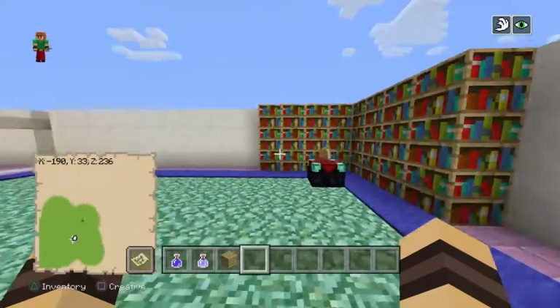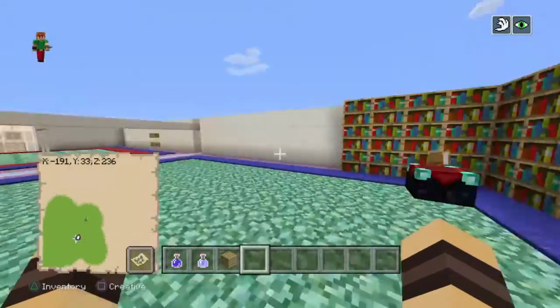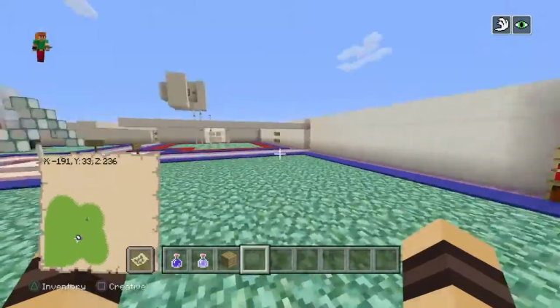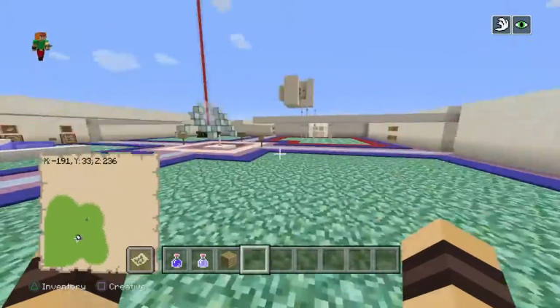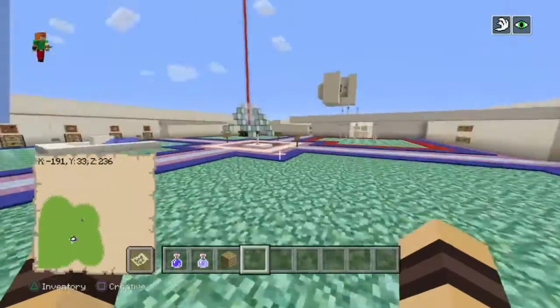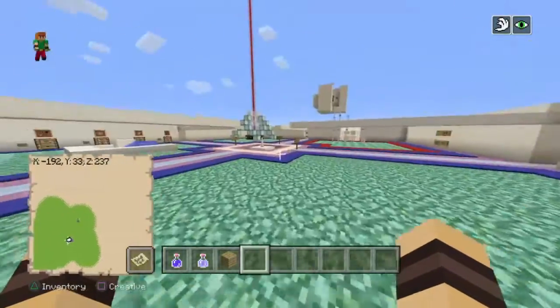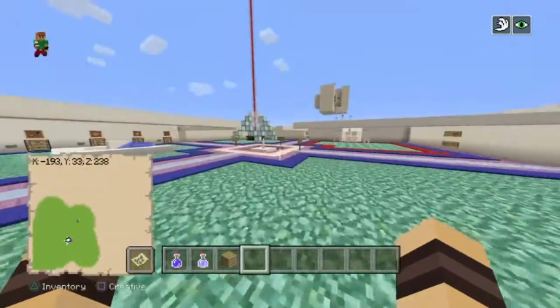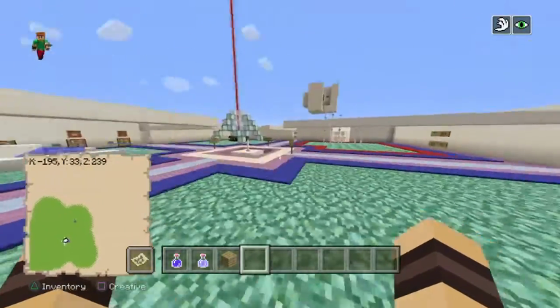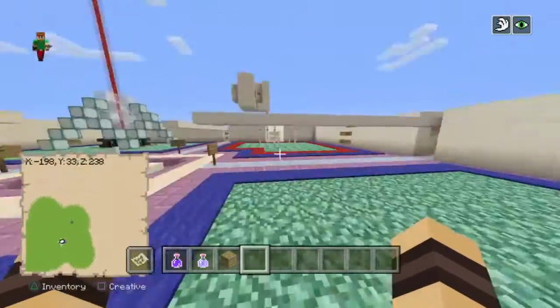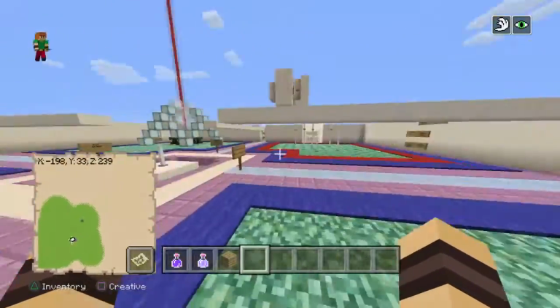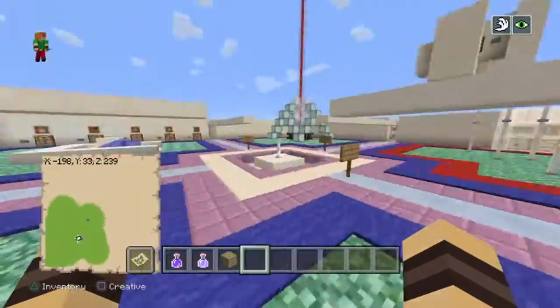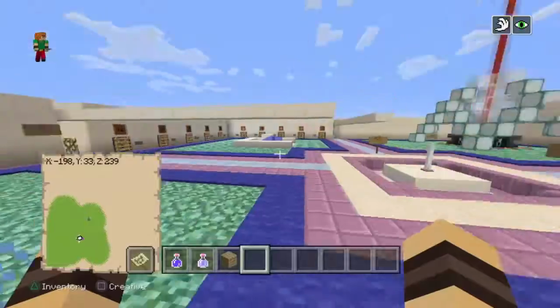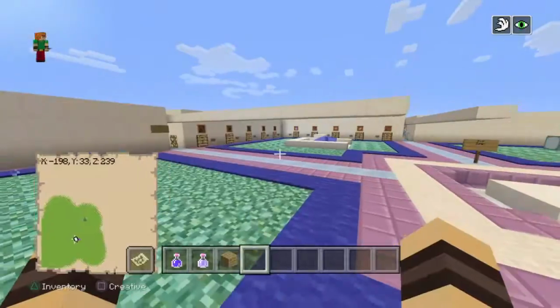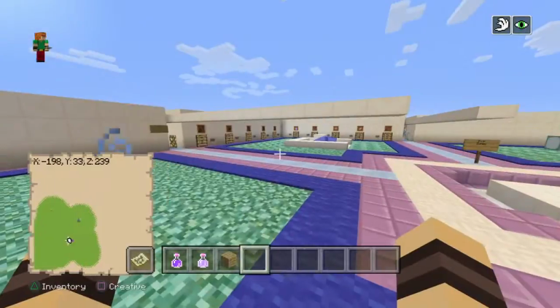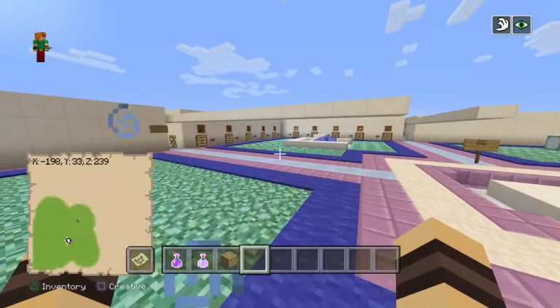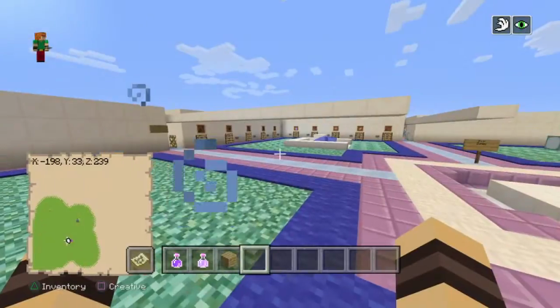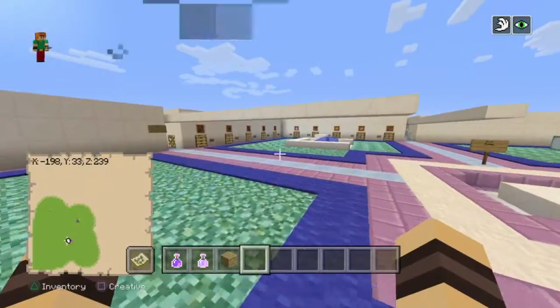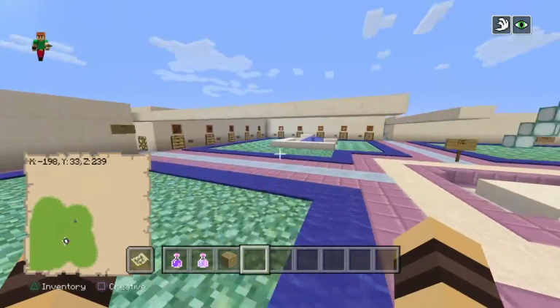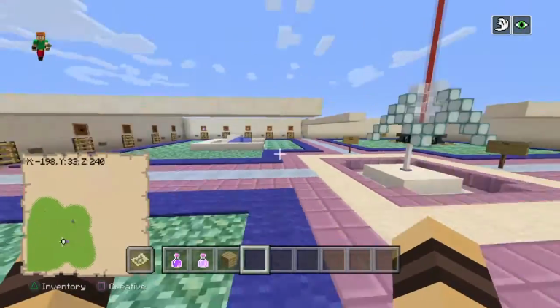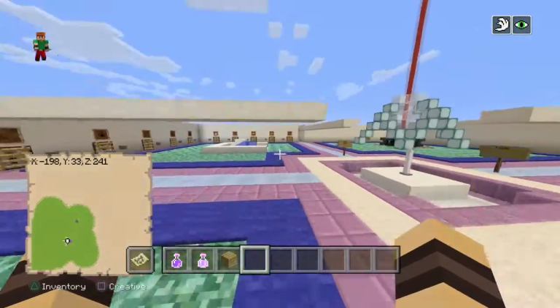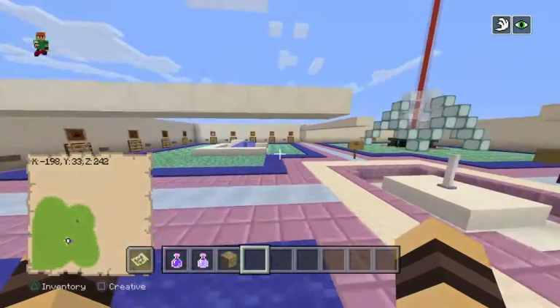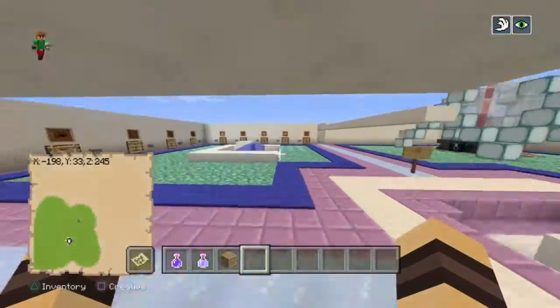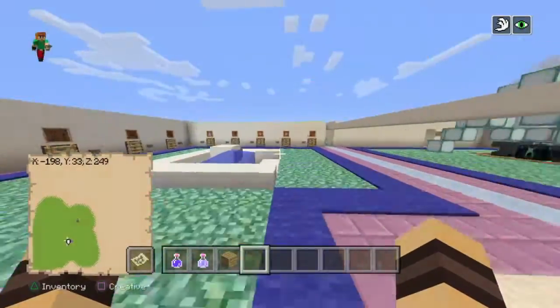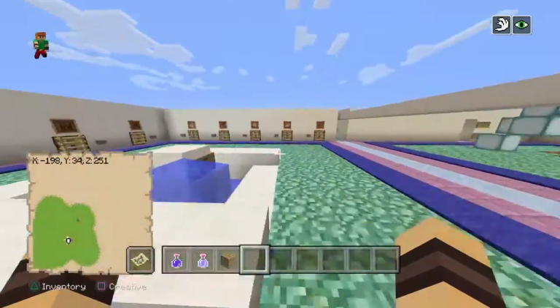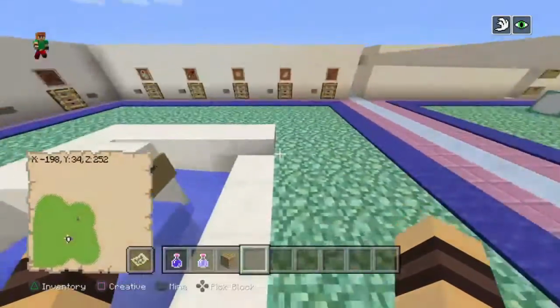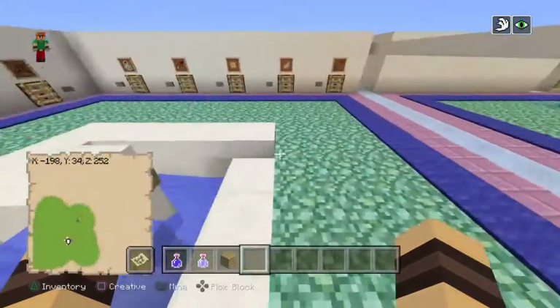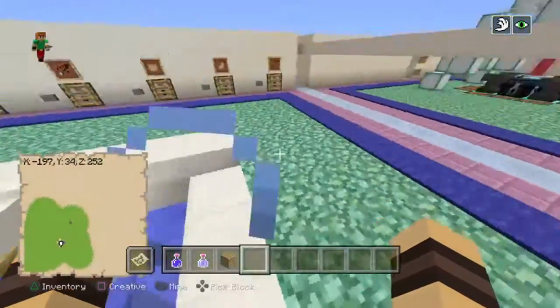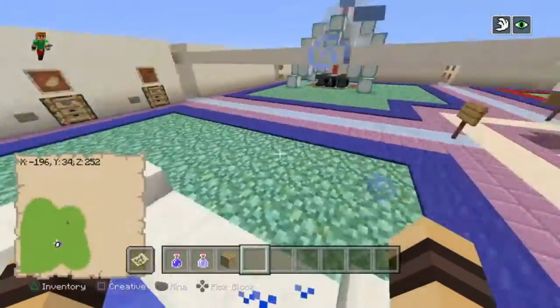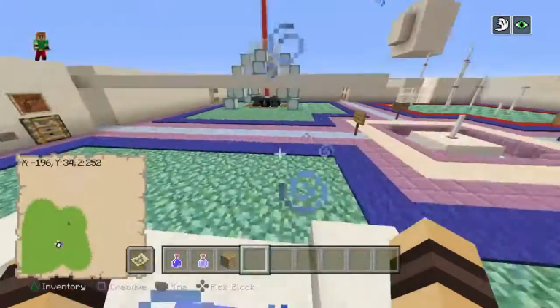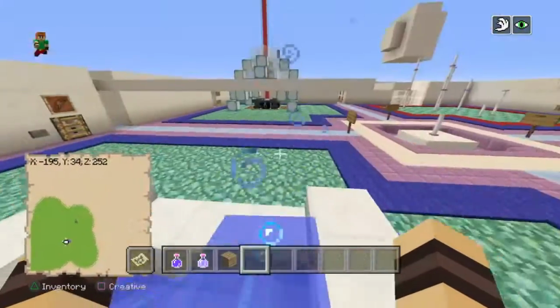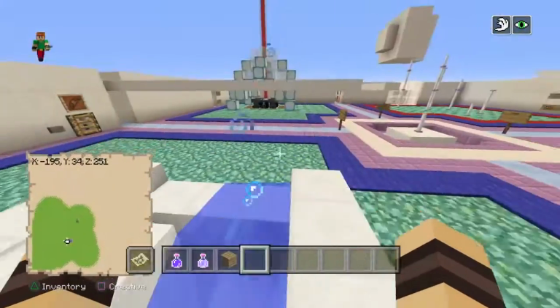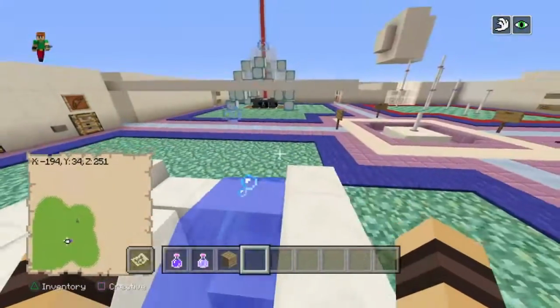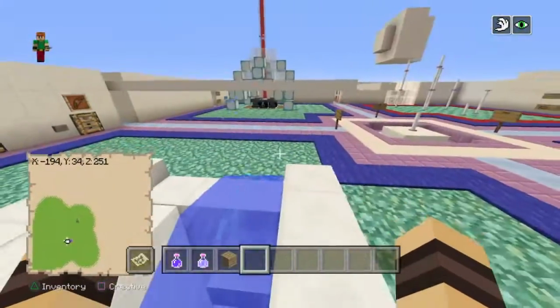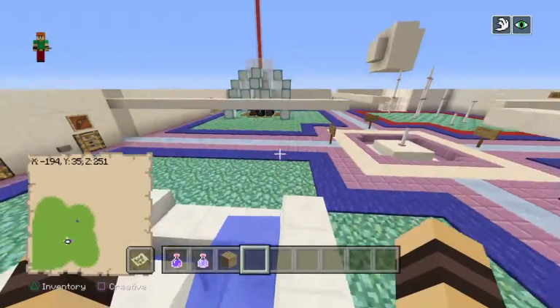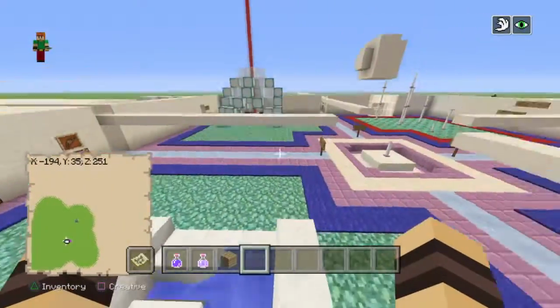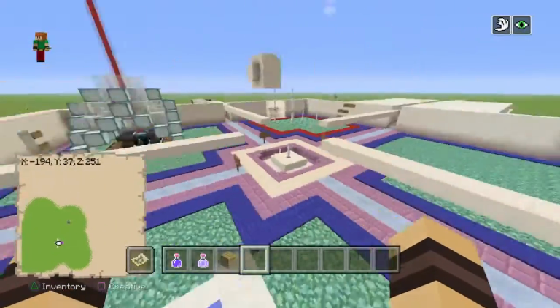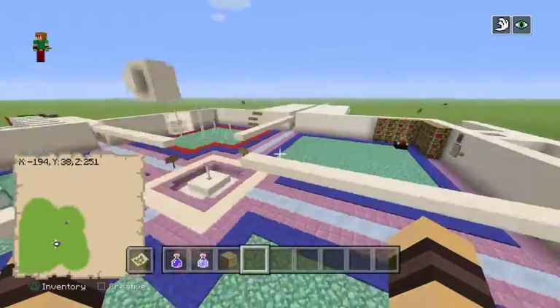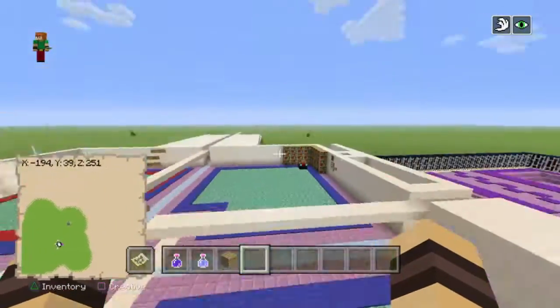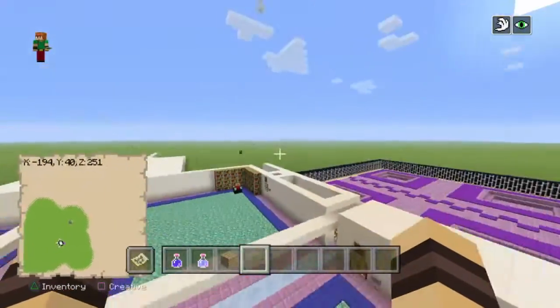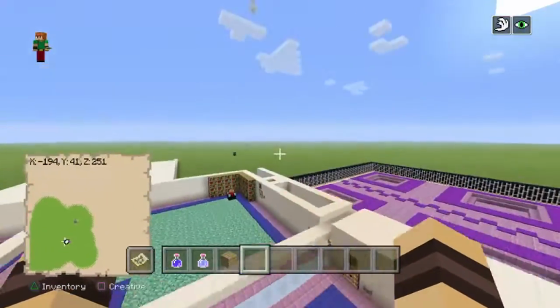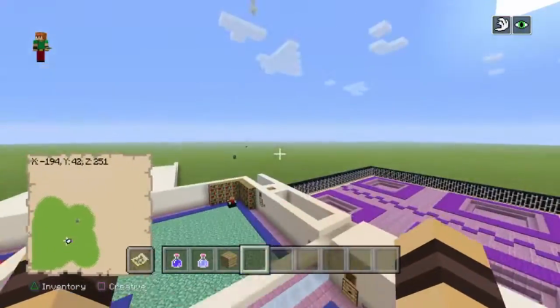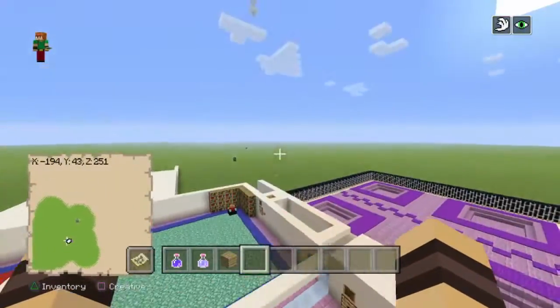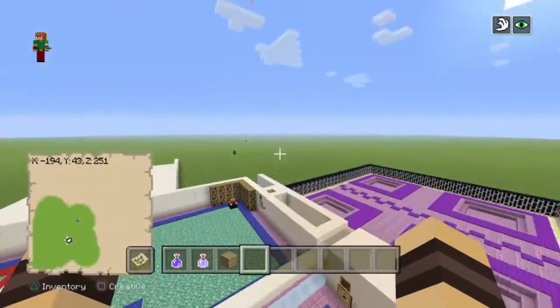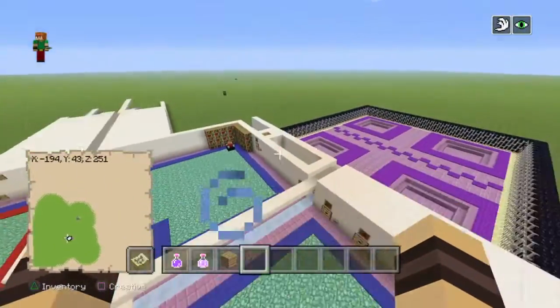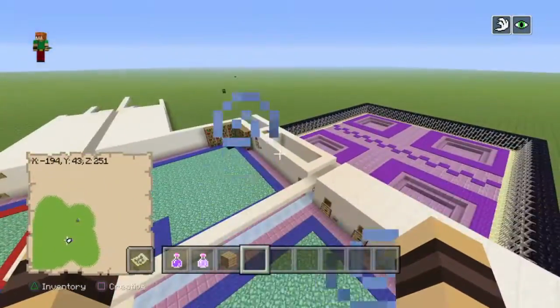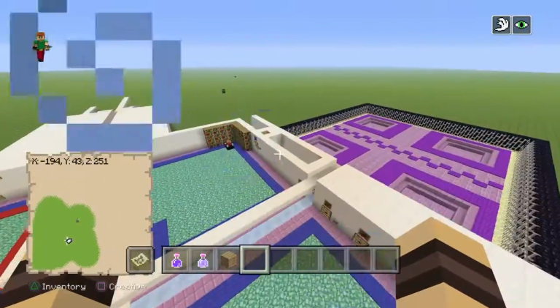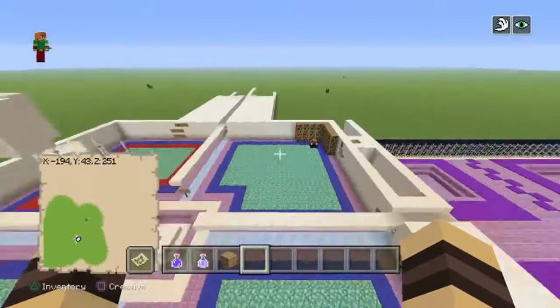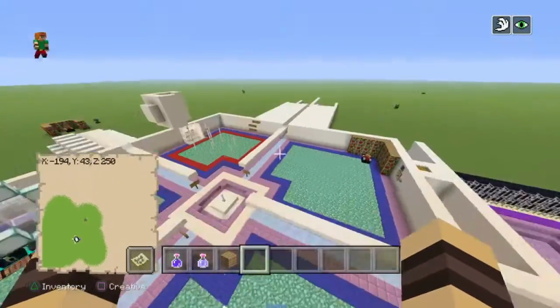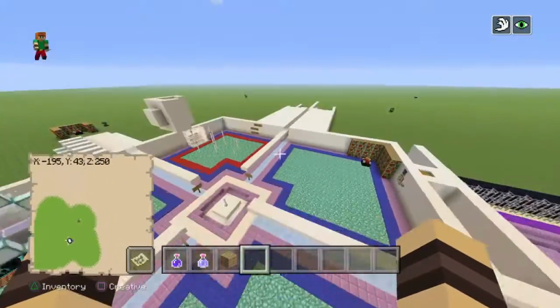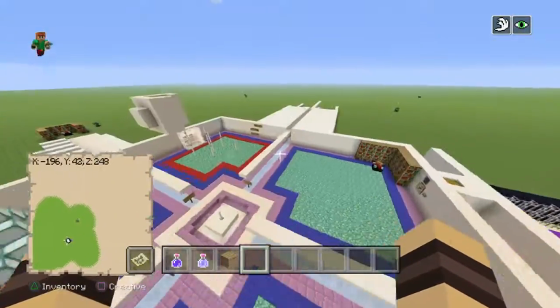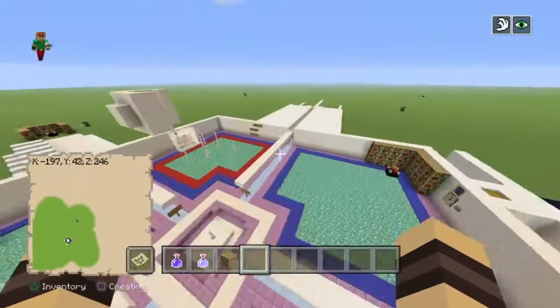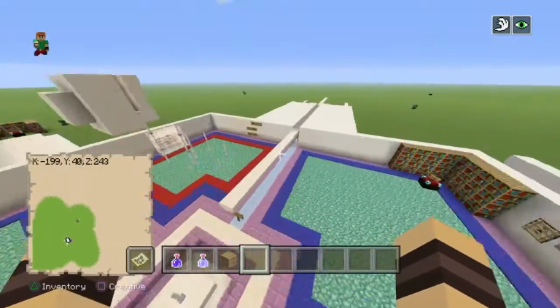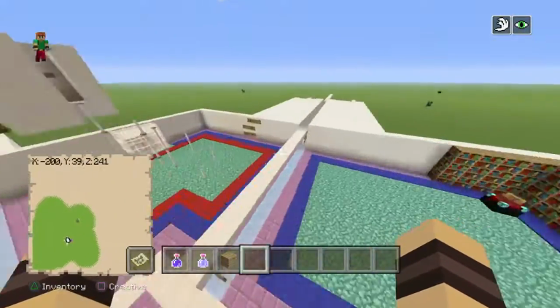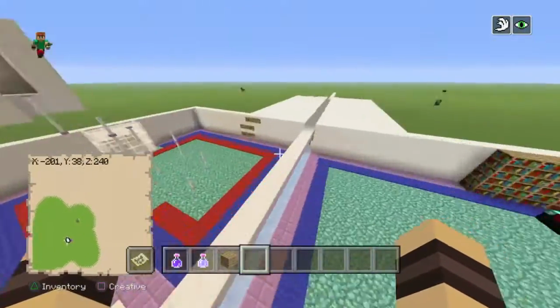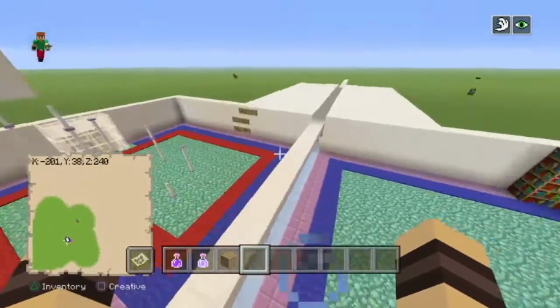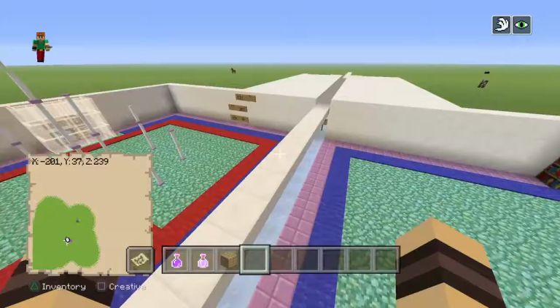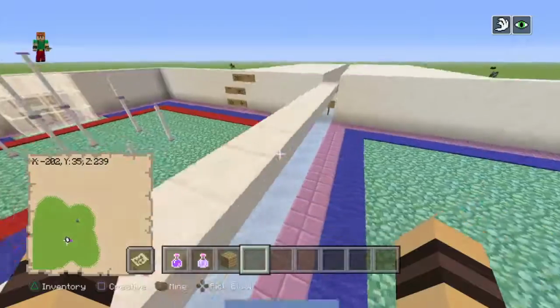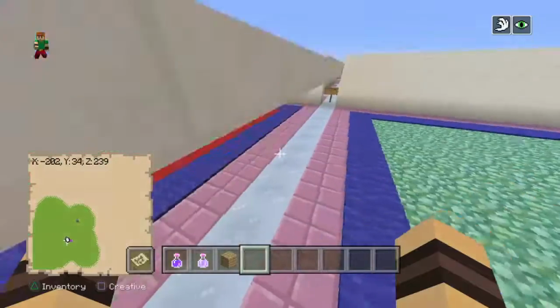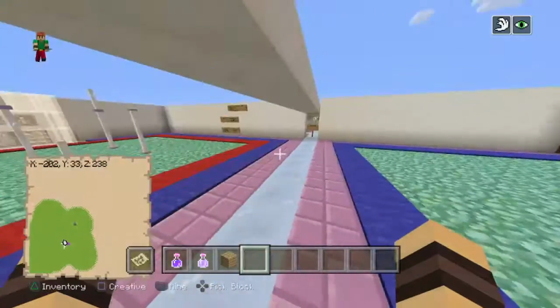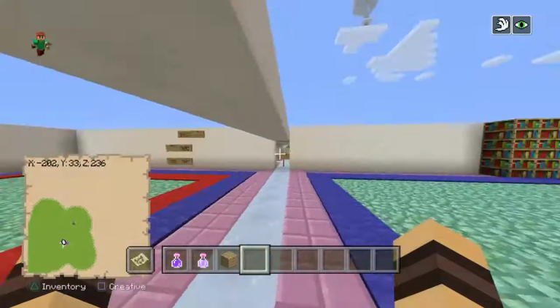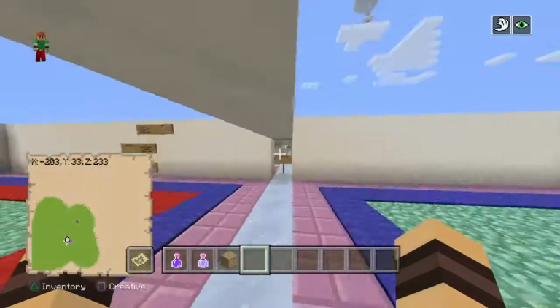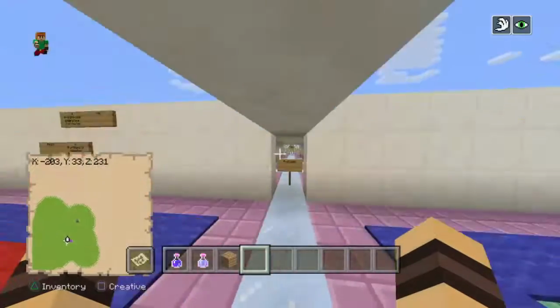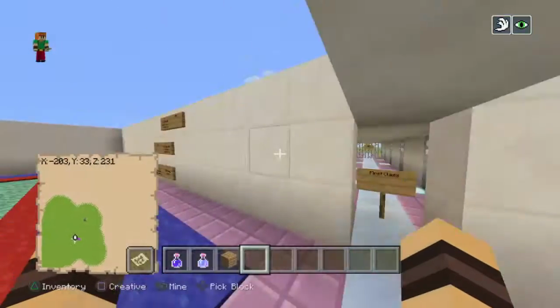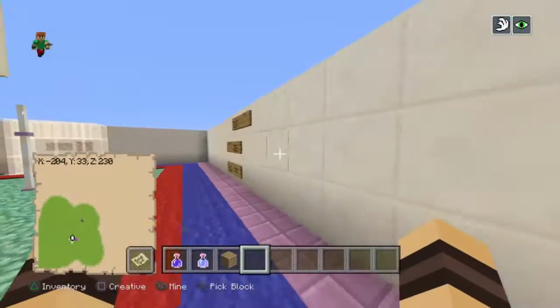This is the enchanting area, and I've got an AFK screen right over here. Keep in mind this is only a beta, so yeah.